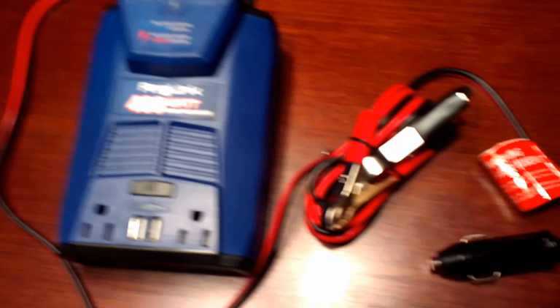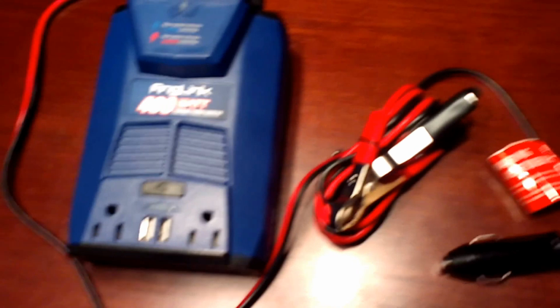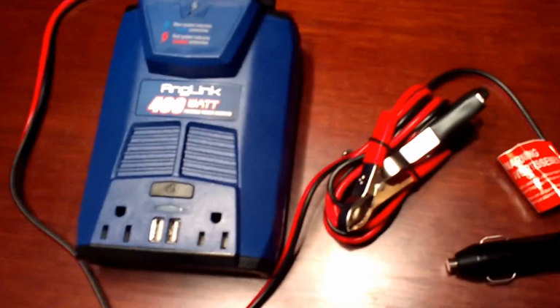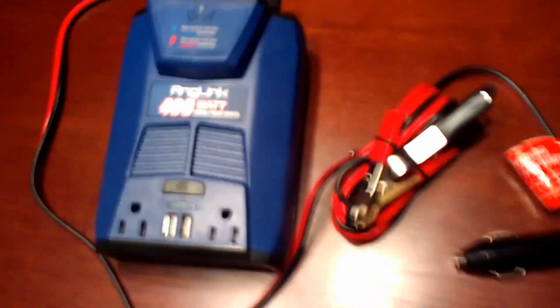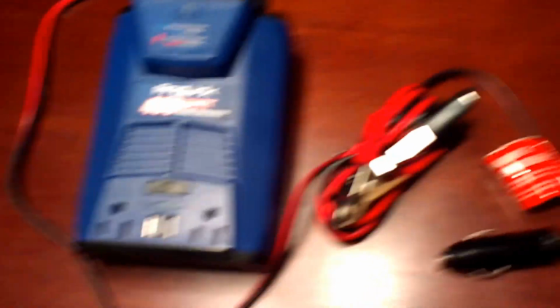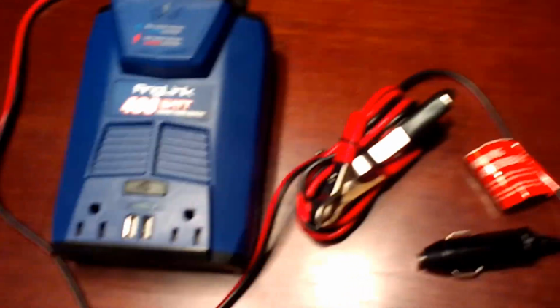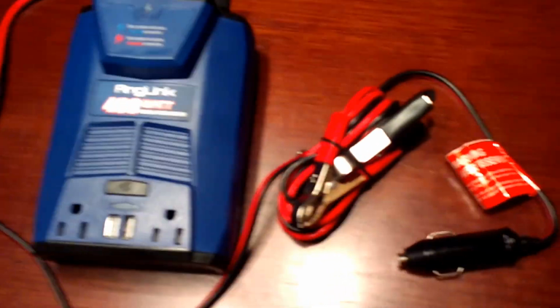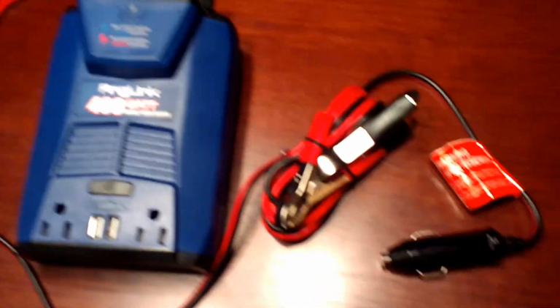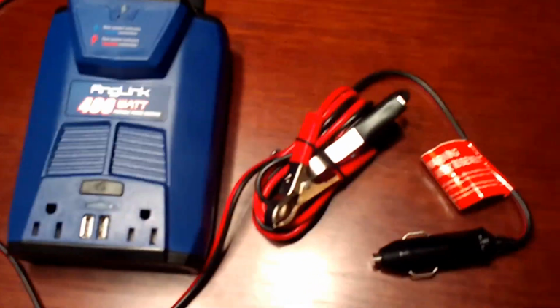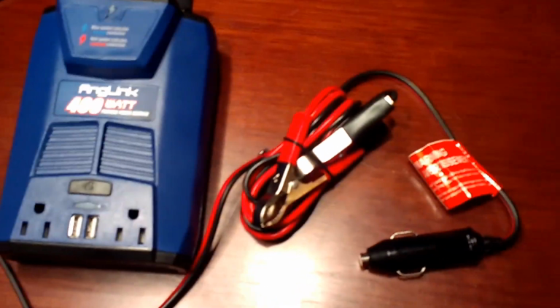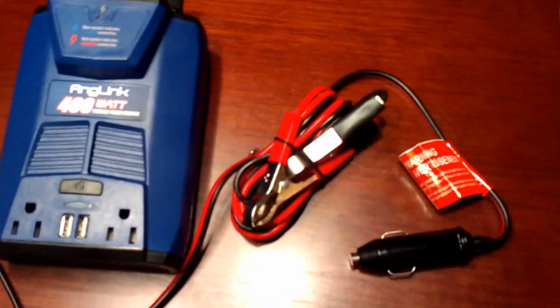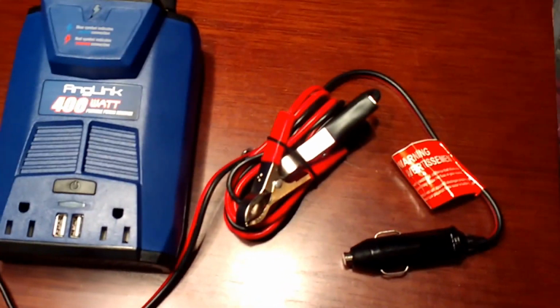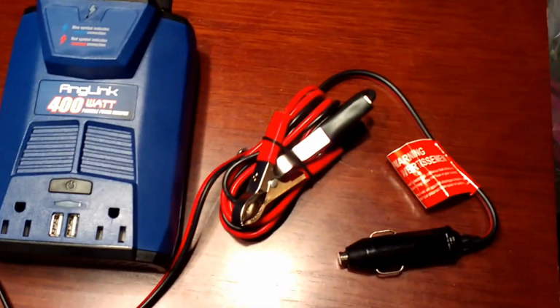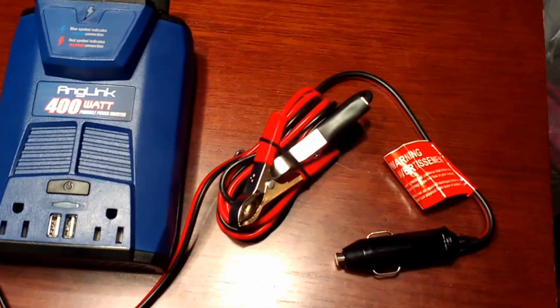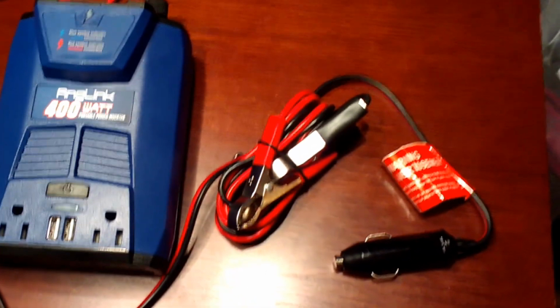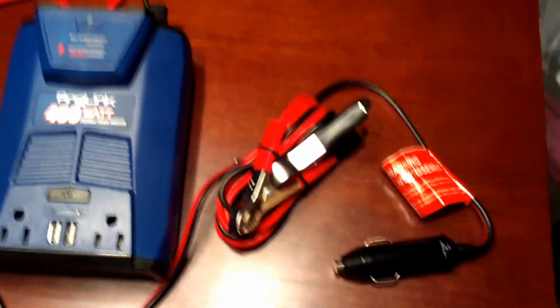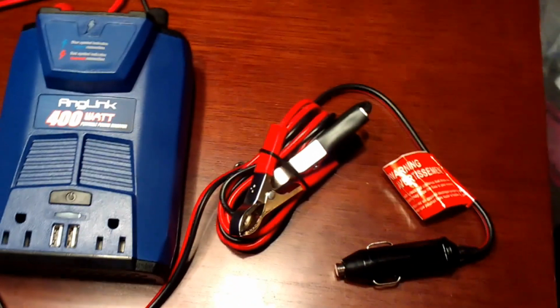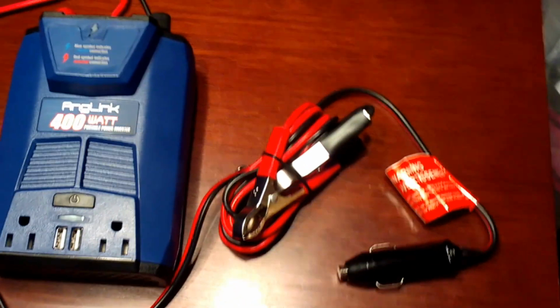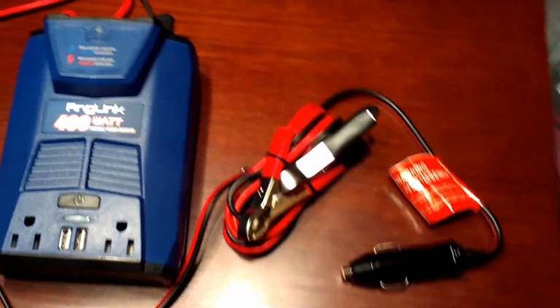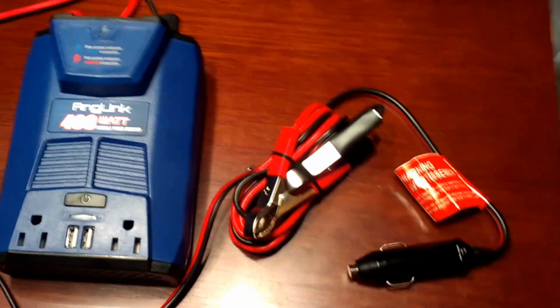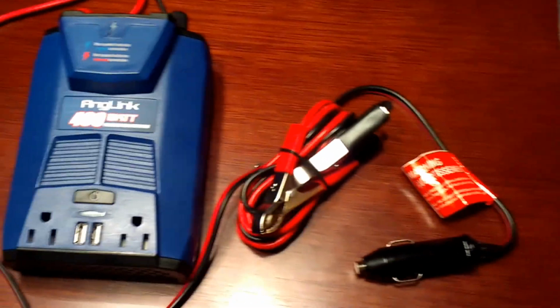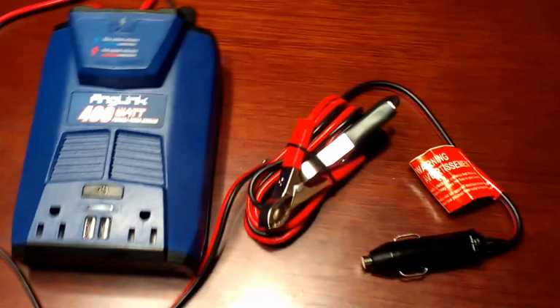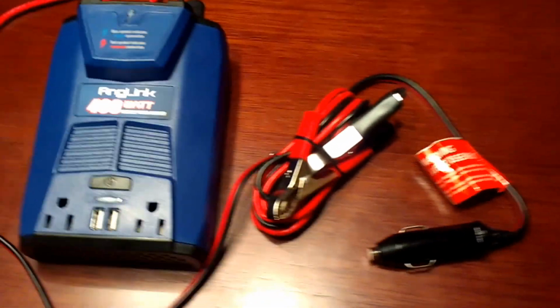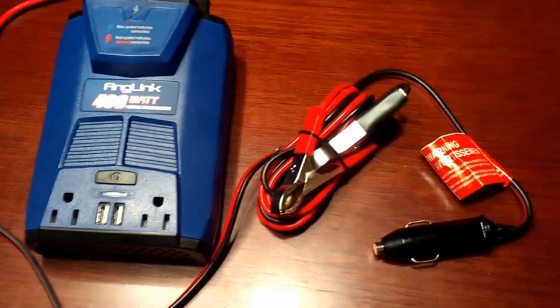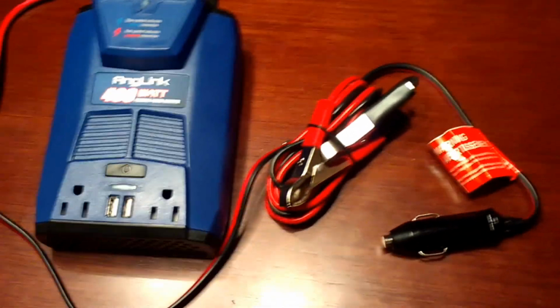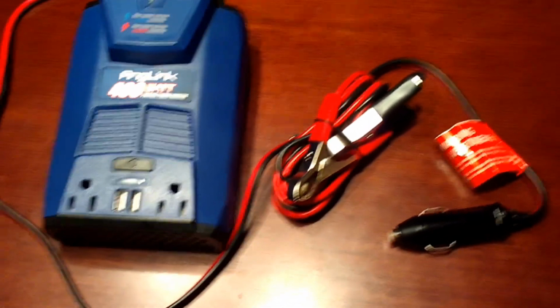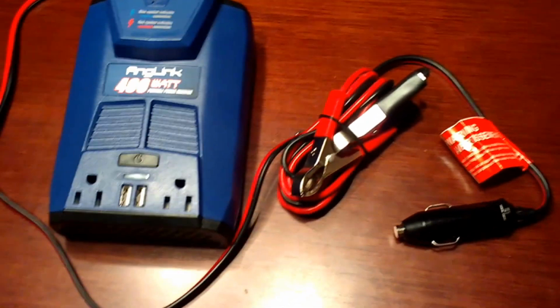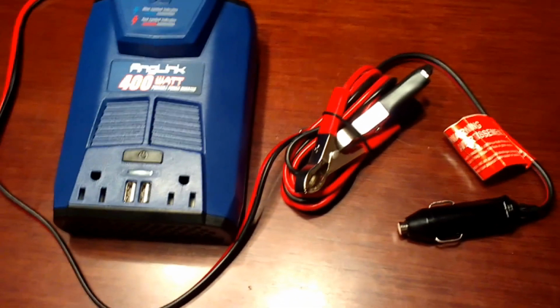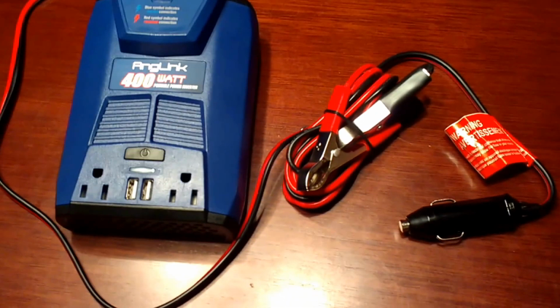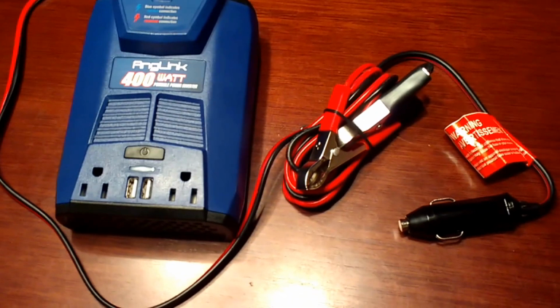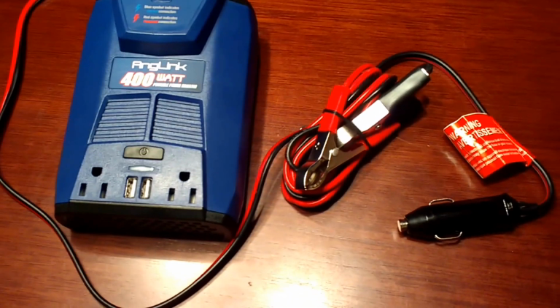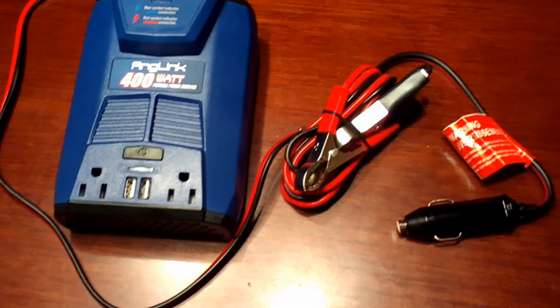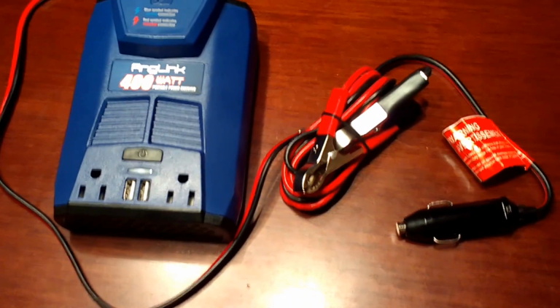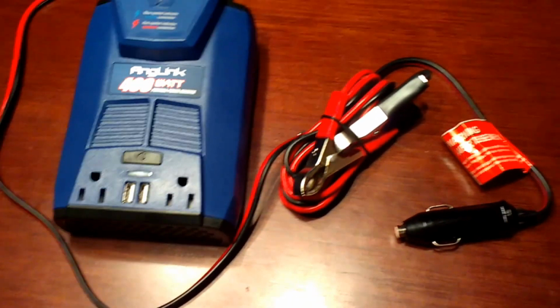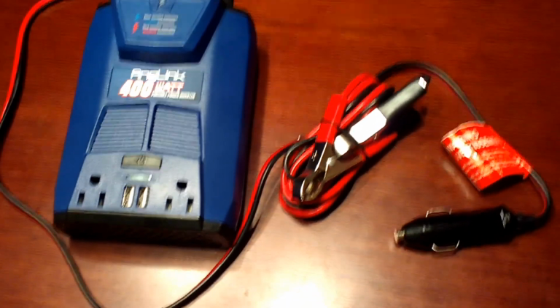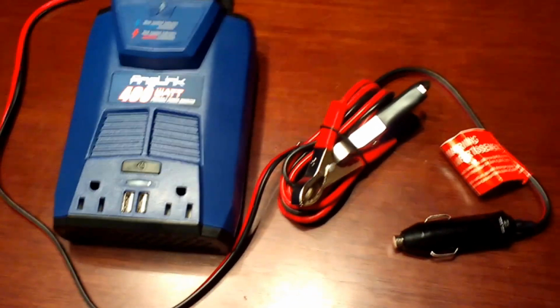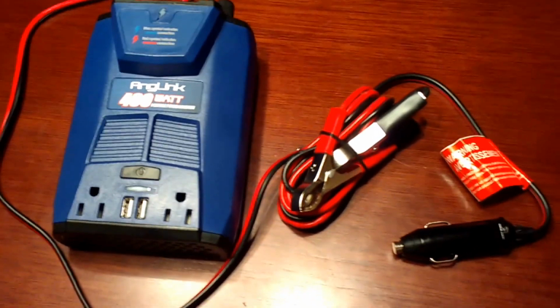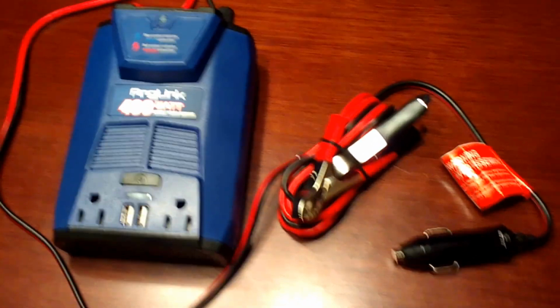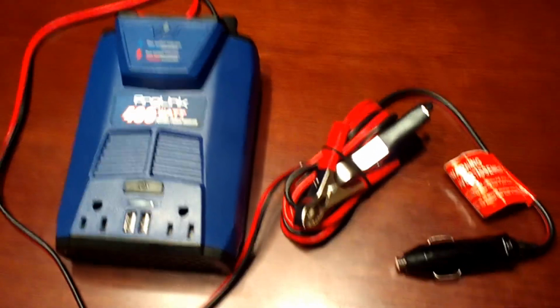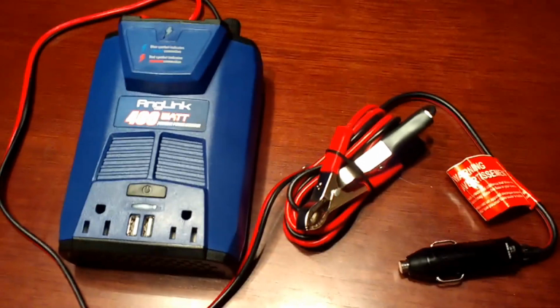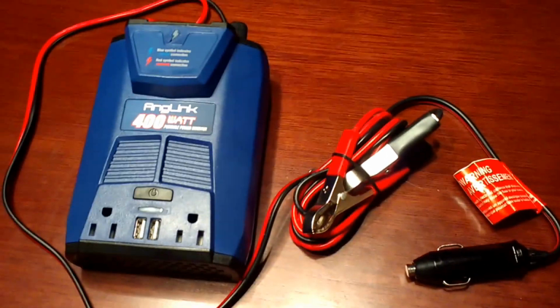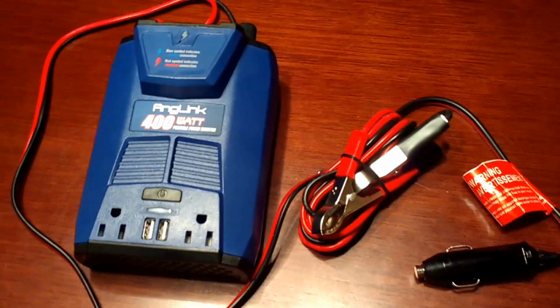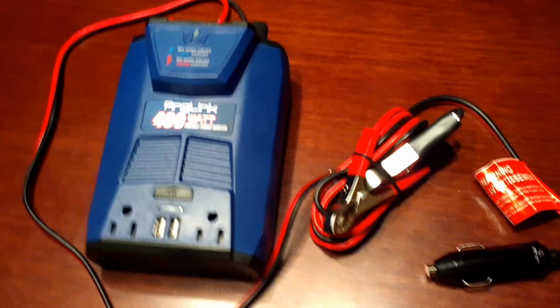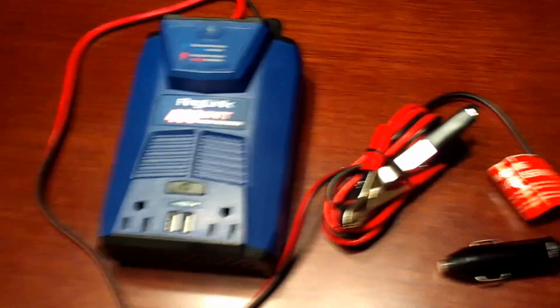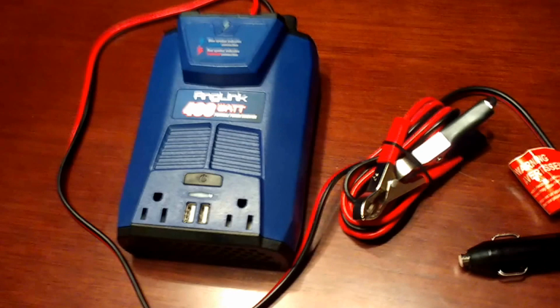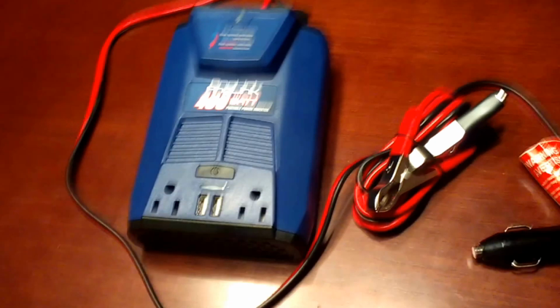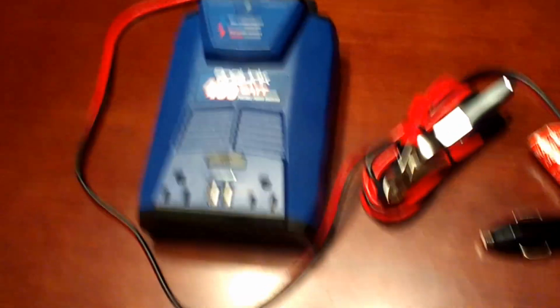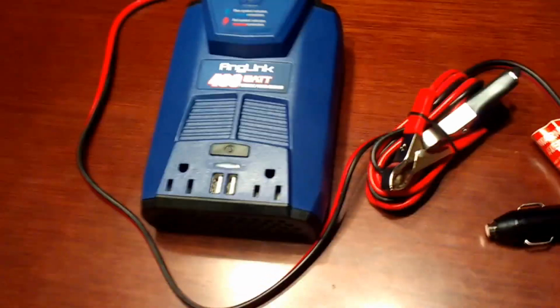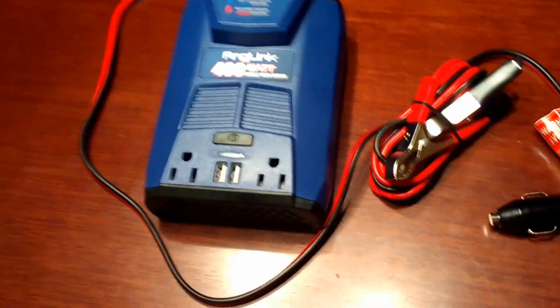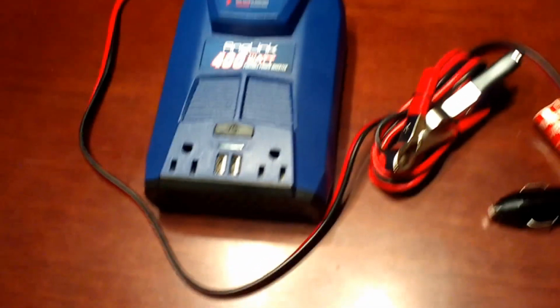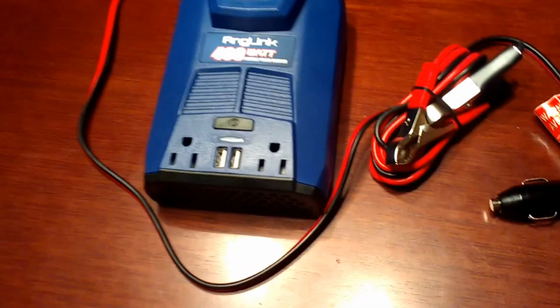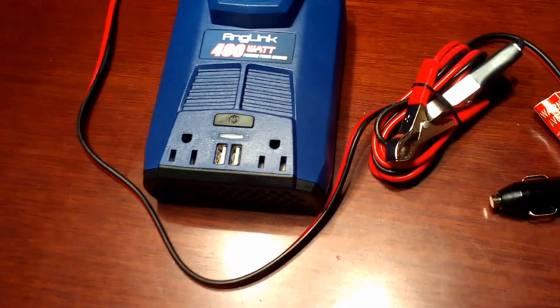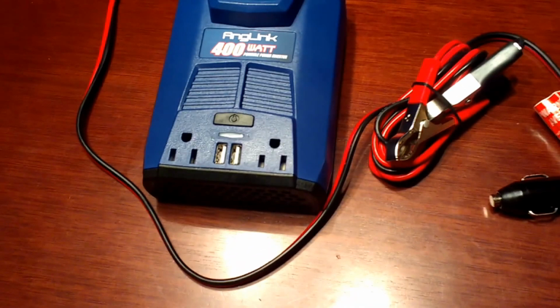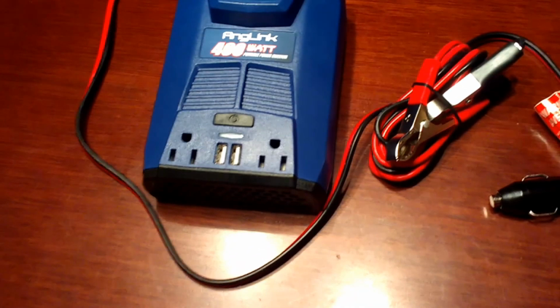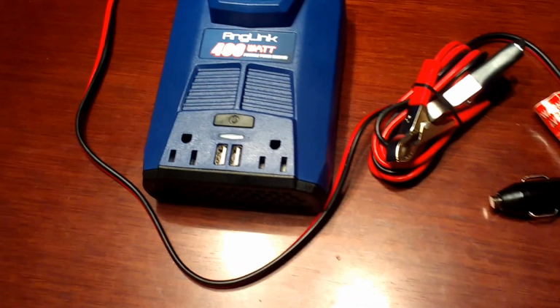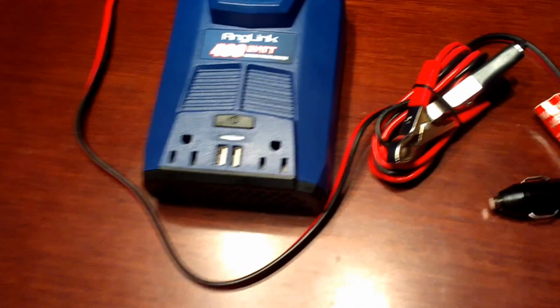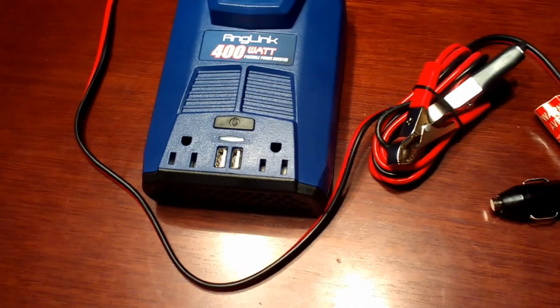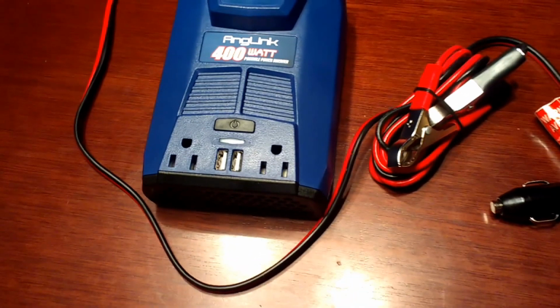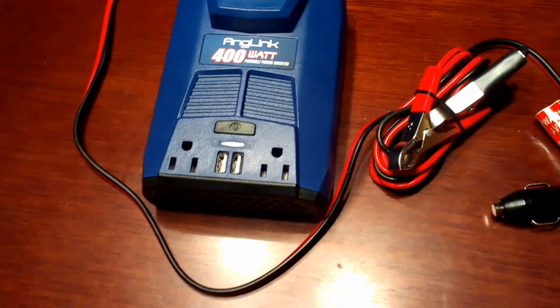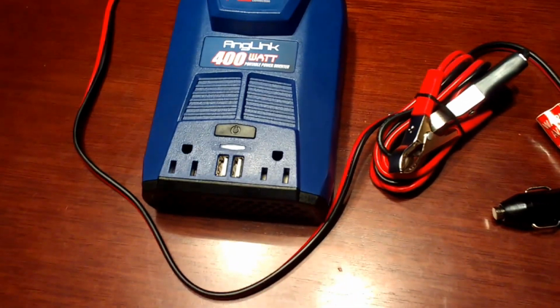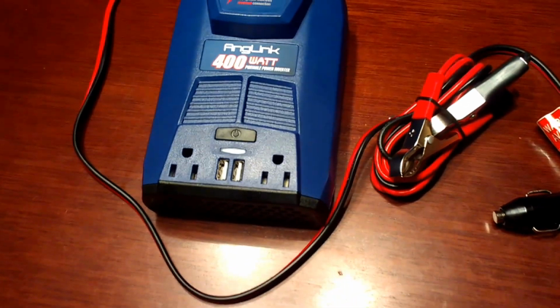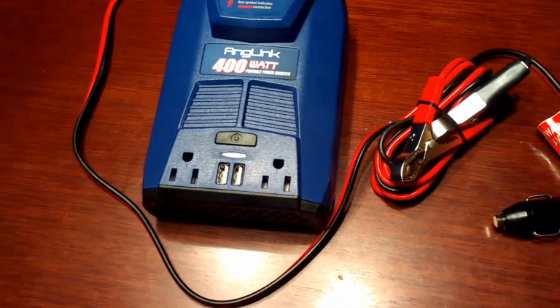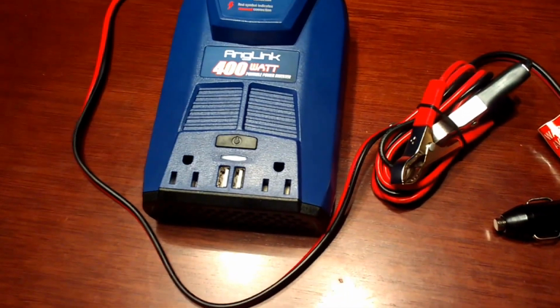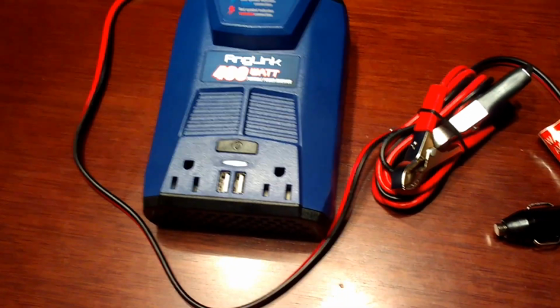Hello everyone and welcome back to Lions Views. Today we are going to be reviewing the Anglink 400 watt power inverter.